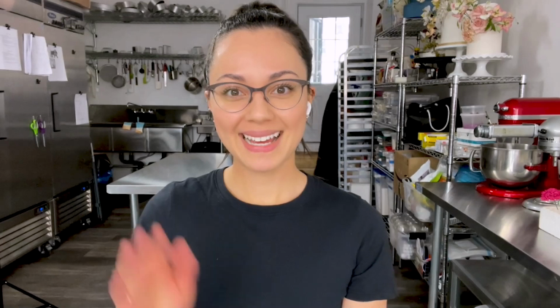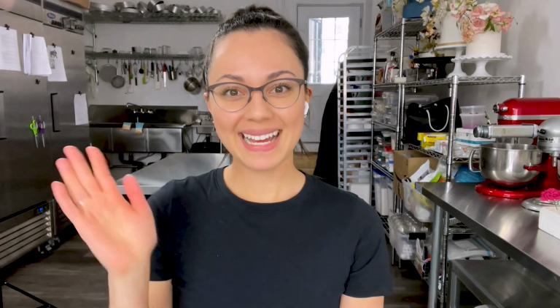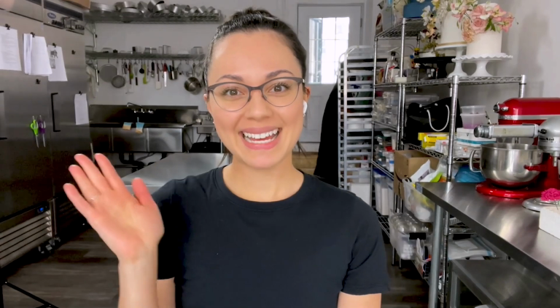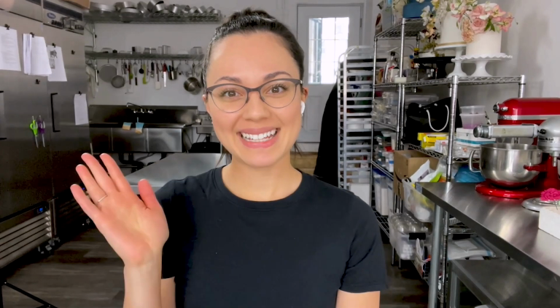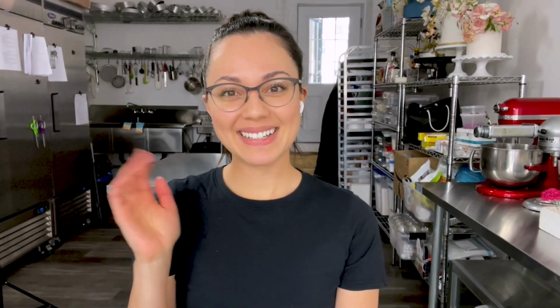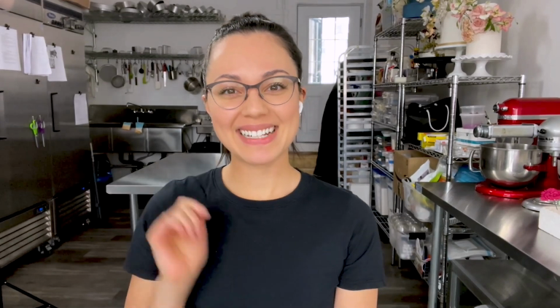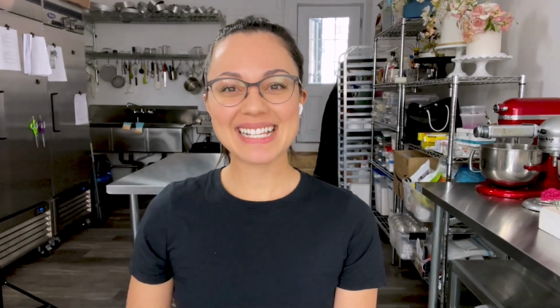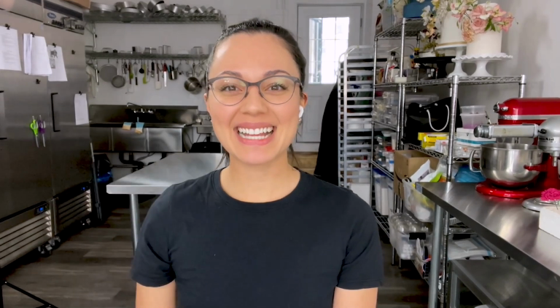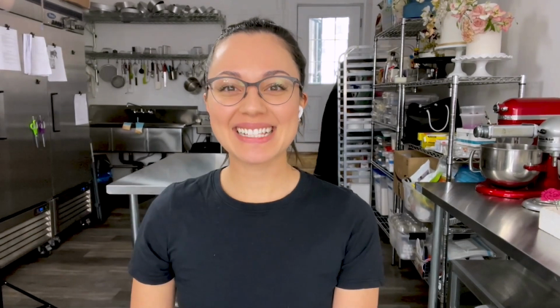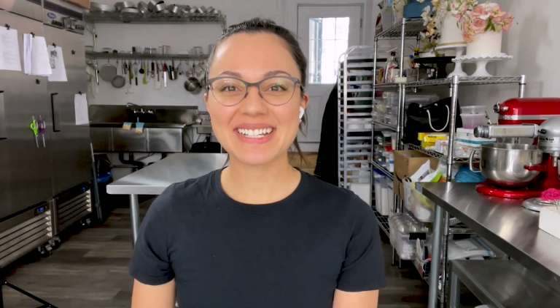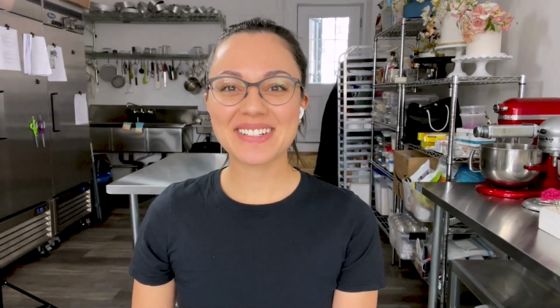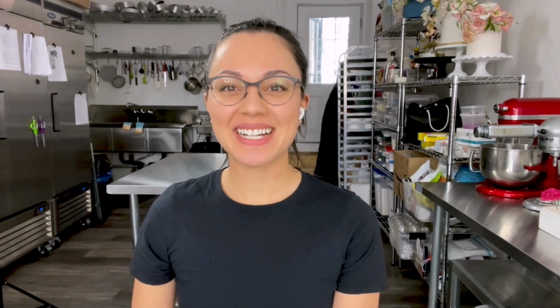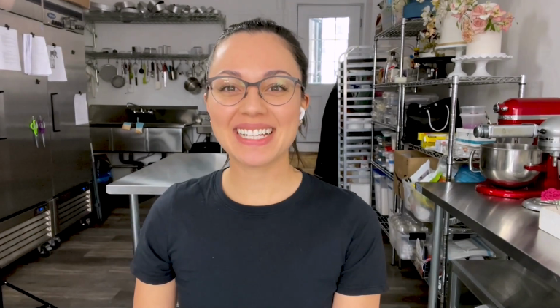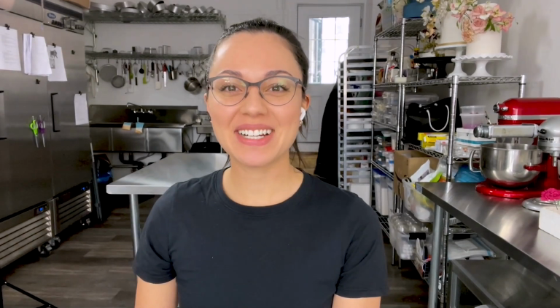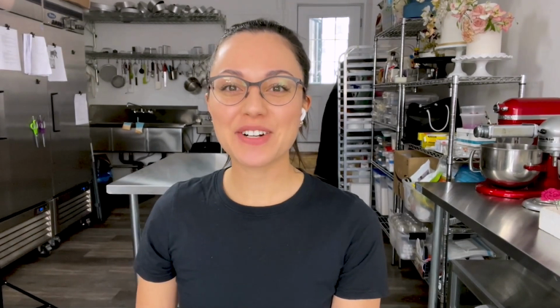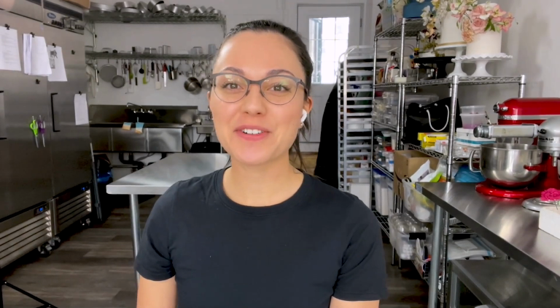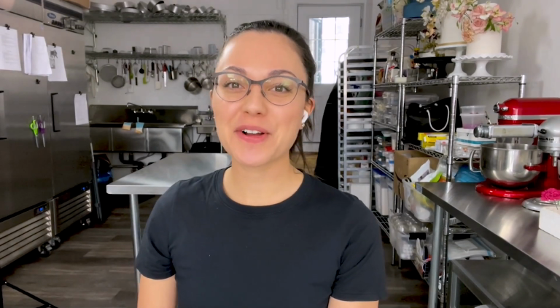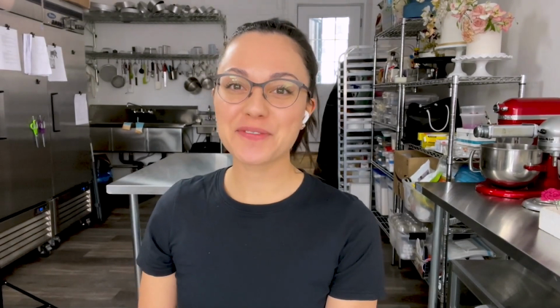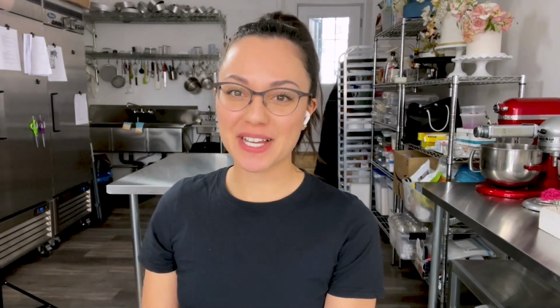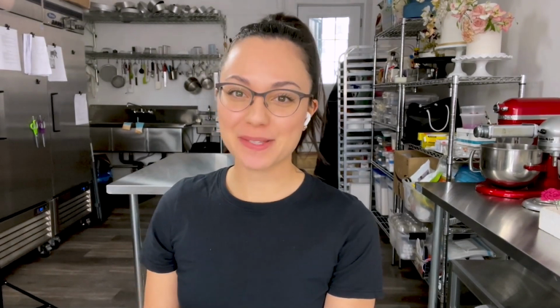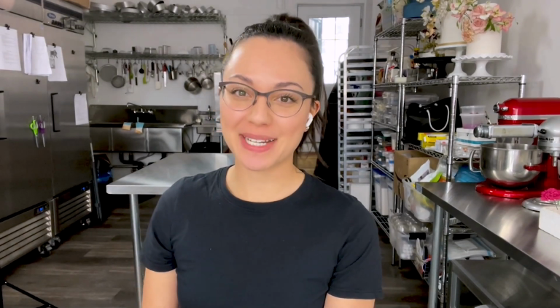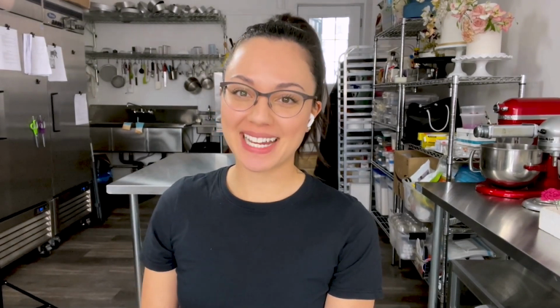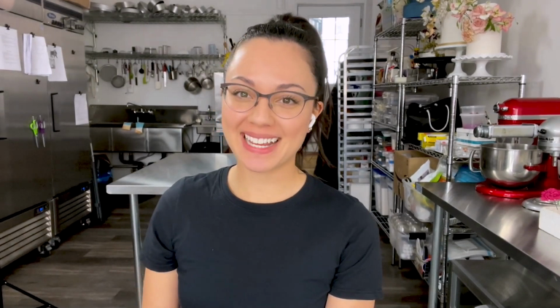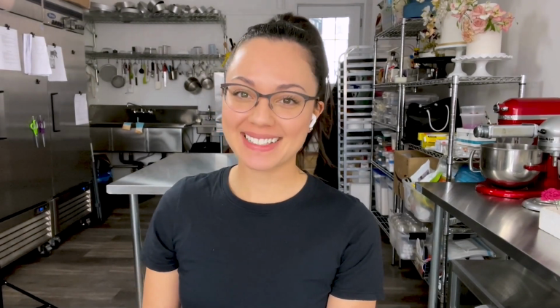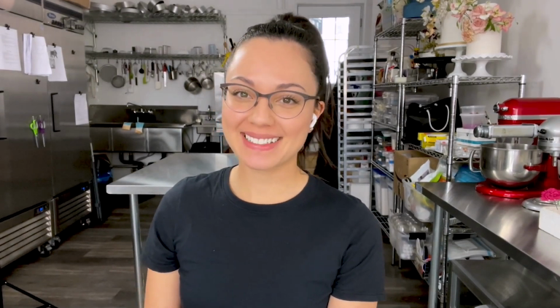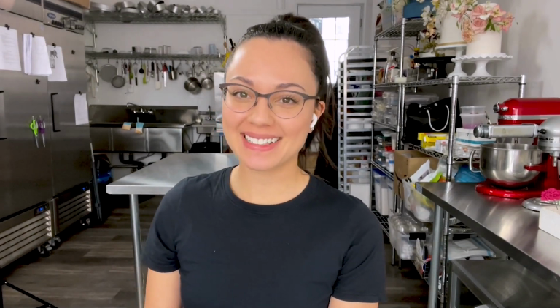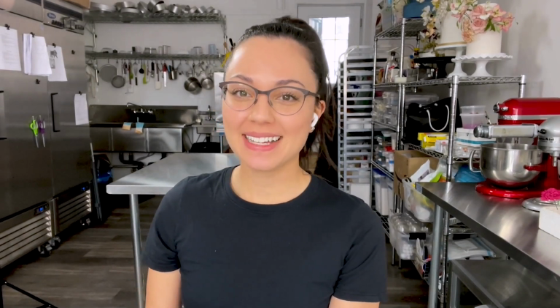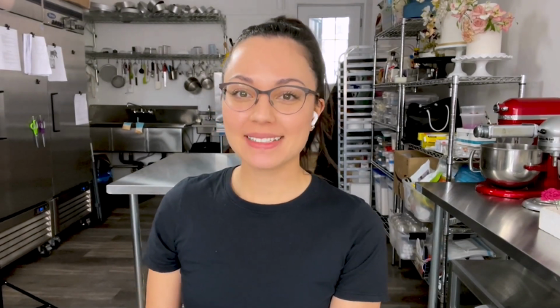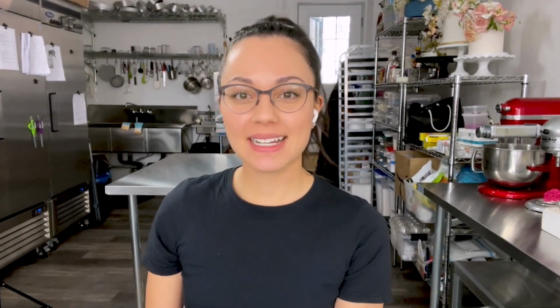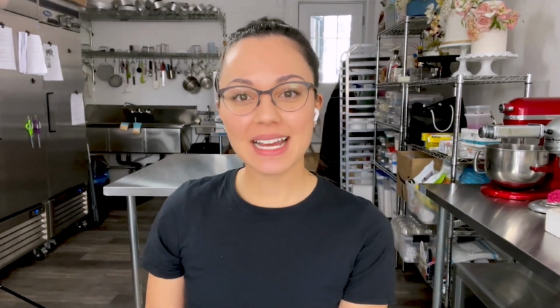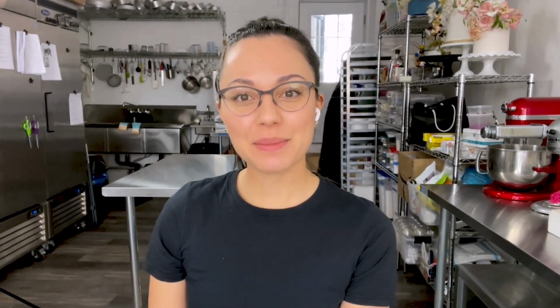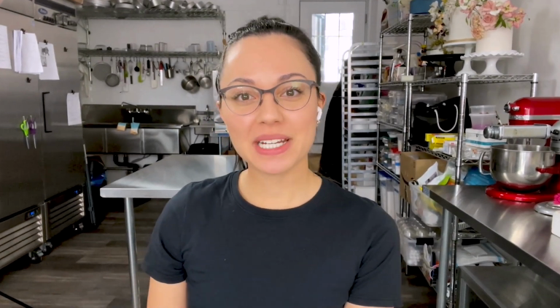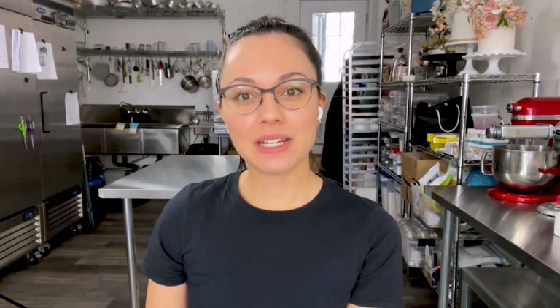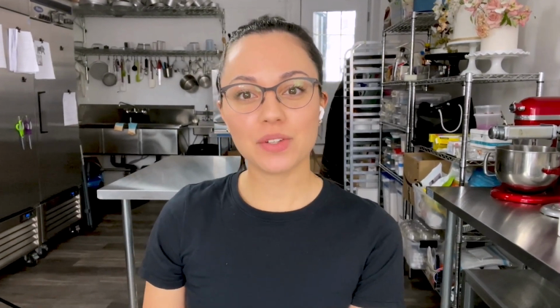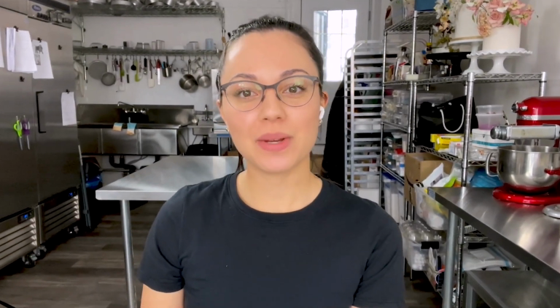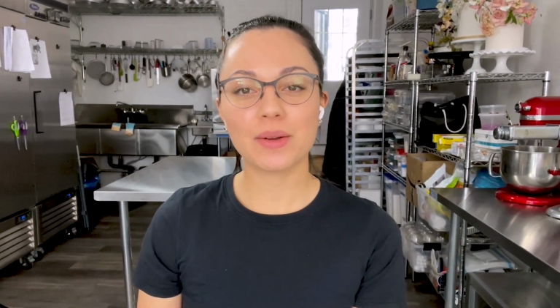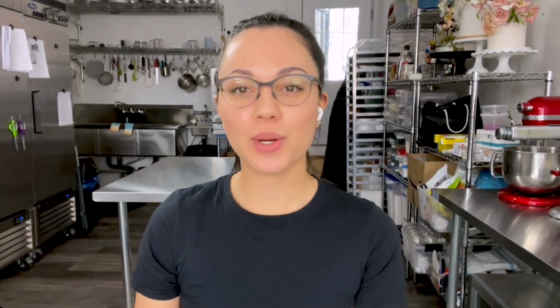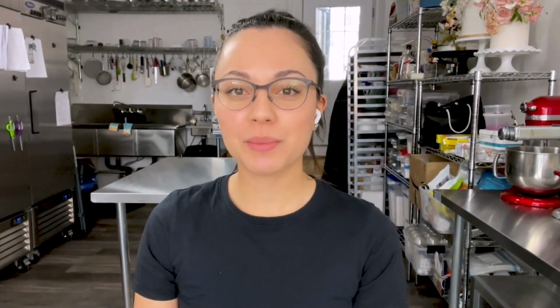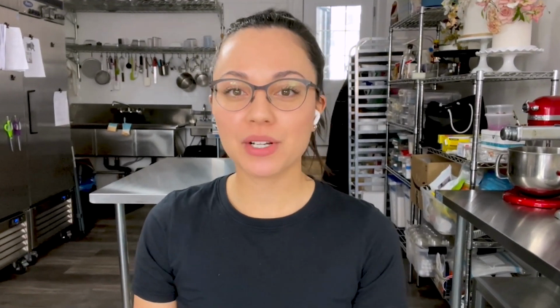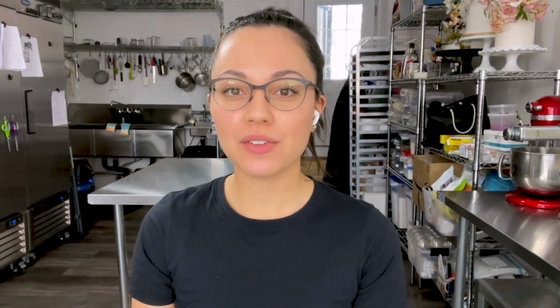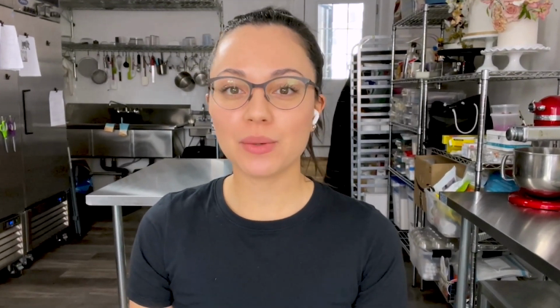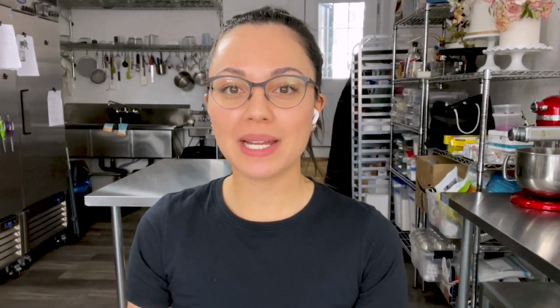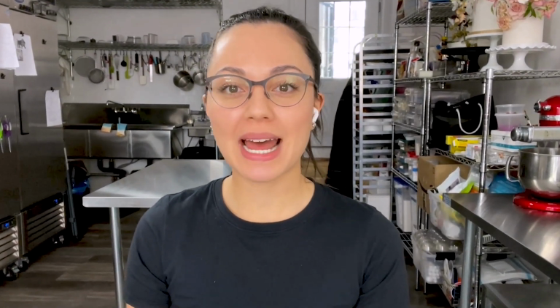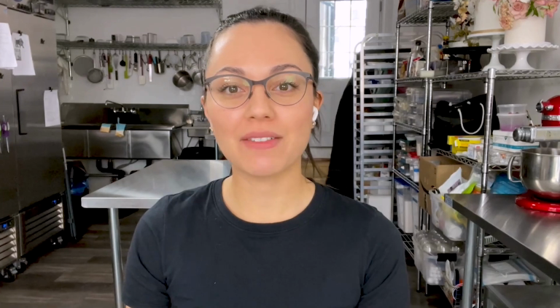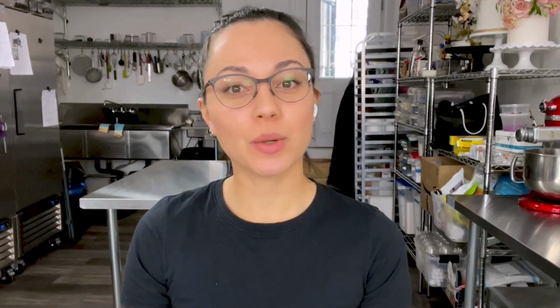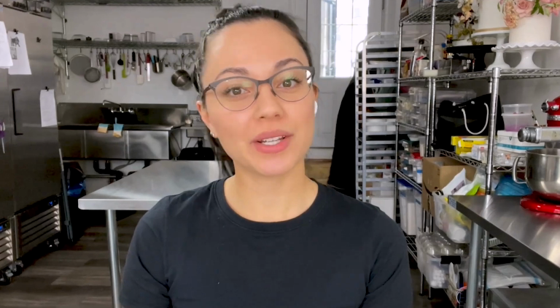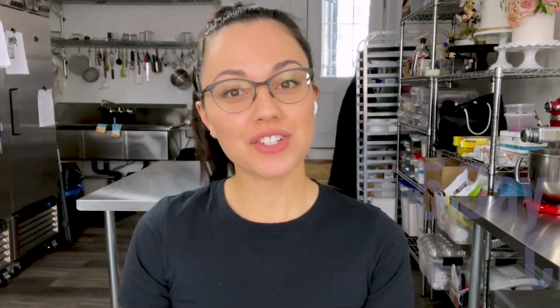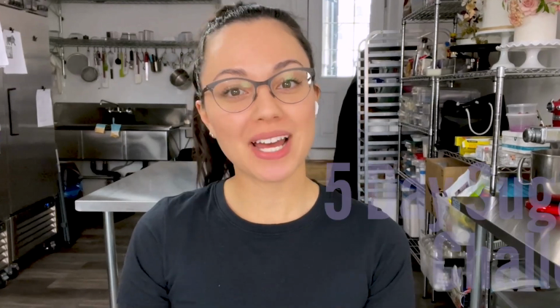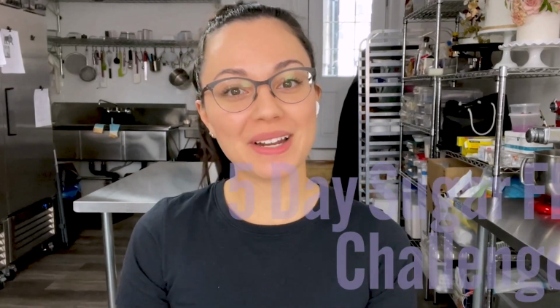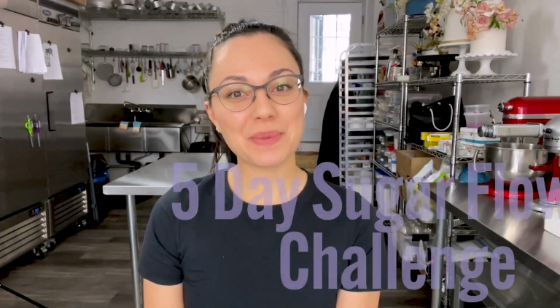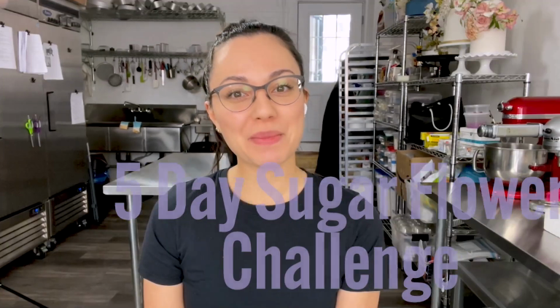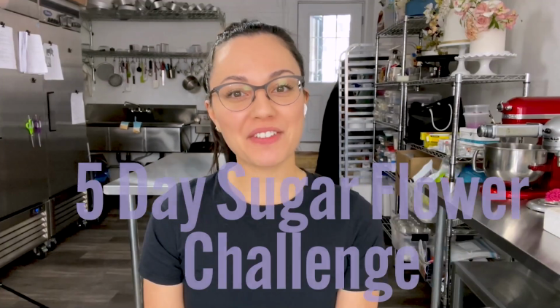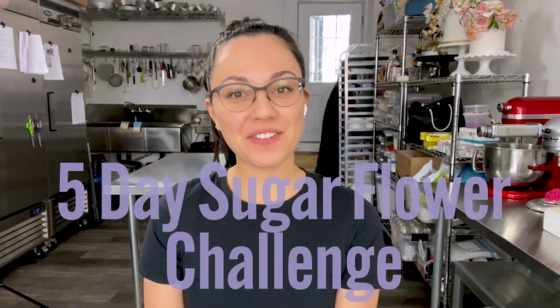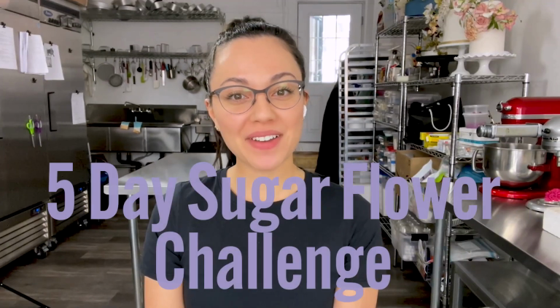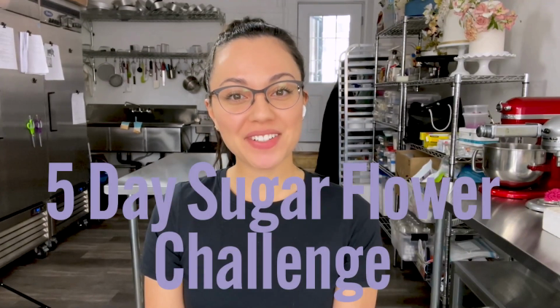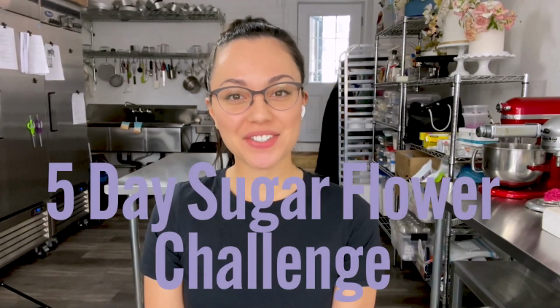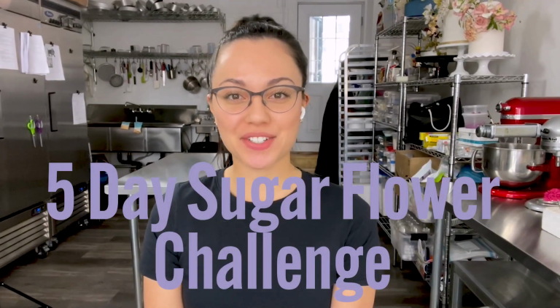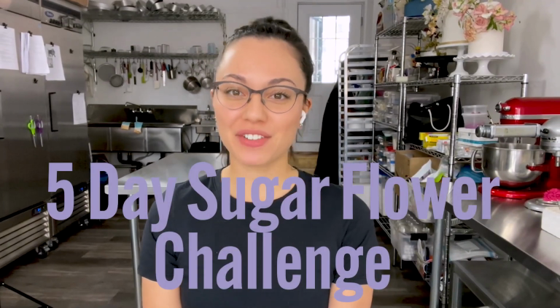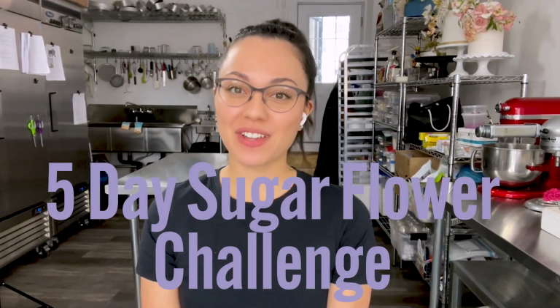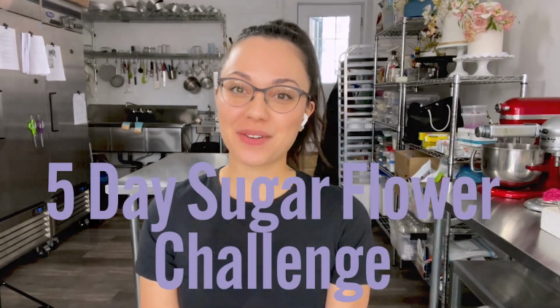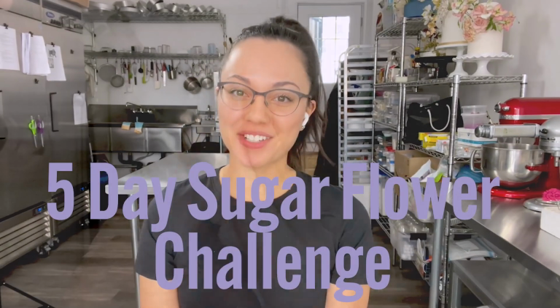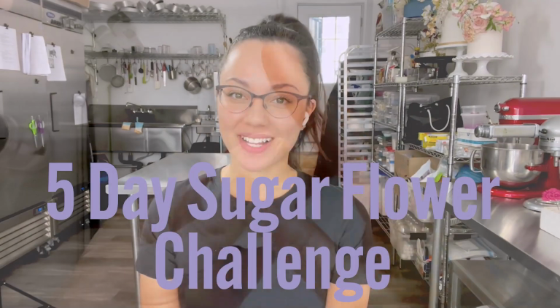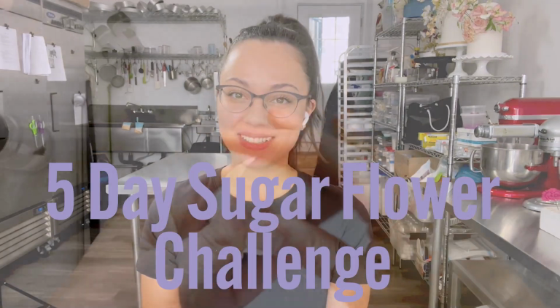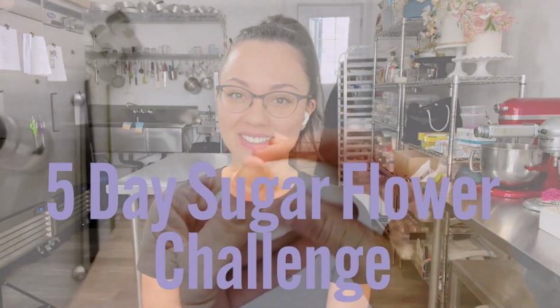Hey there, it's Alexandria here from Finespun Cakes. Today I'm going to give you a quick preview and have a quick chat about my five-day sugar flower challenge.